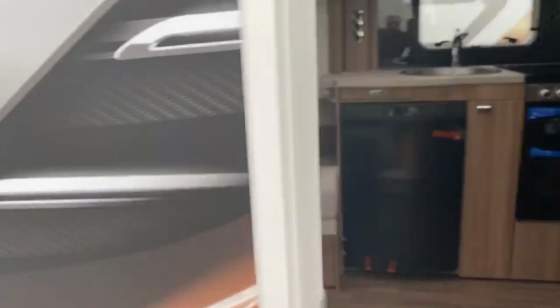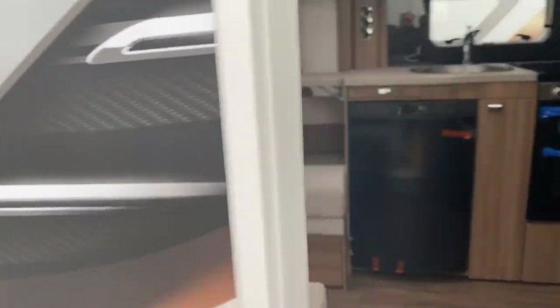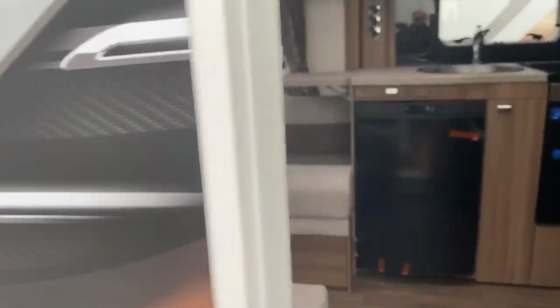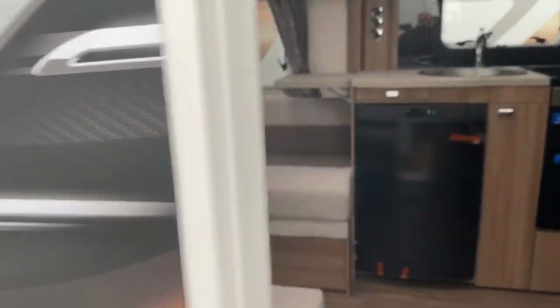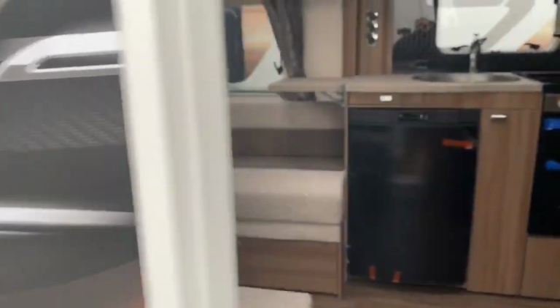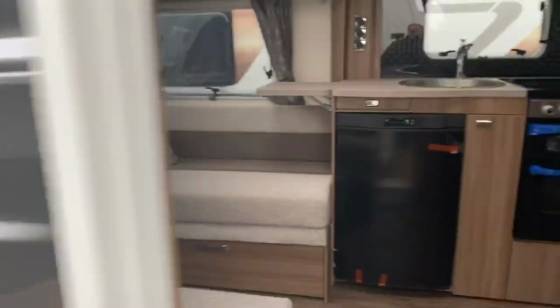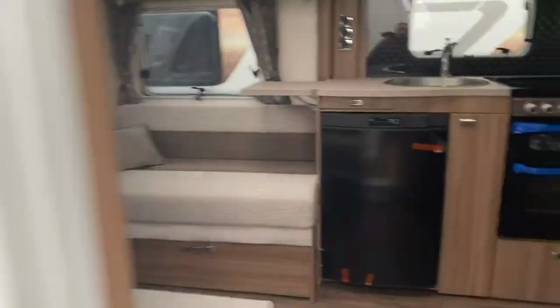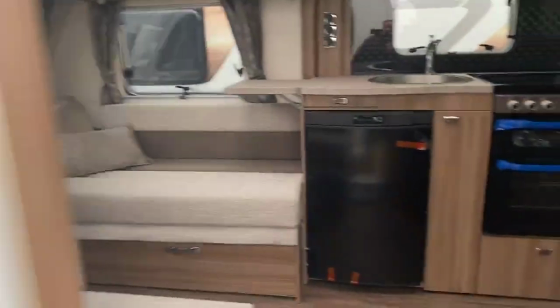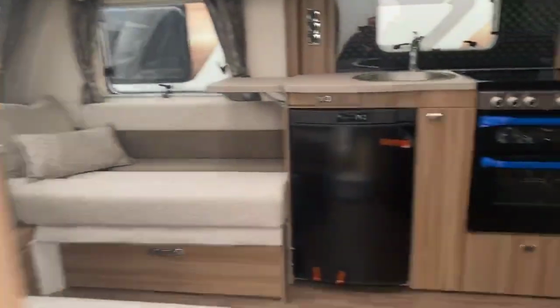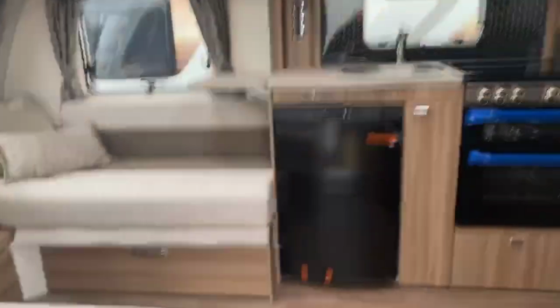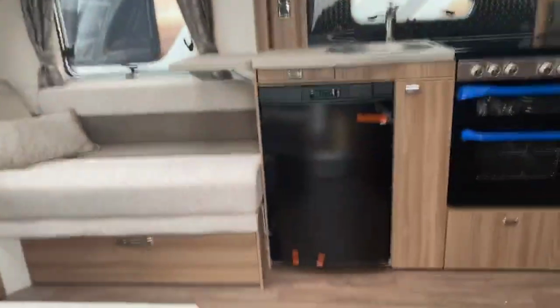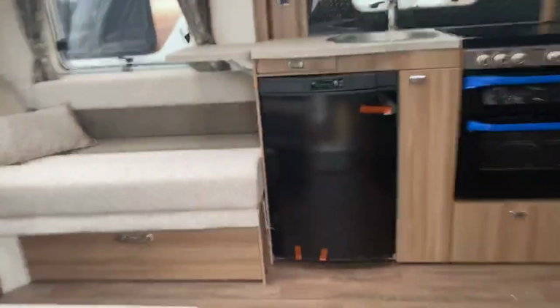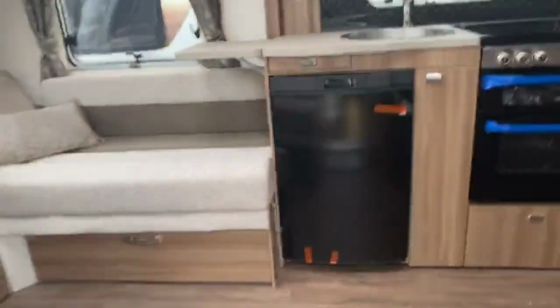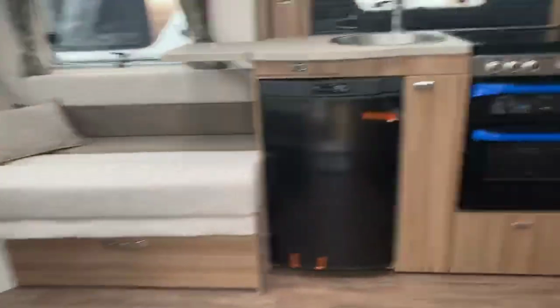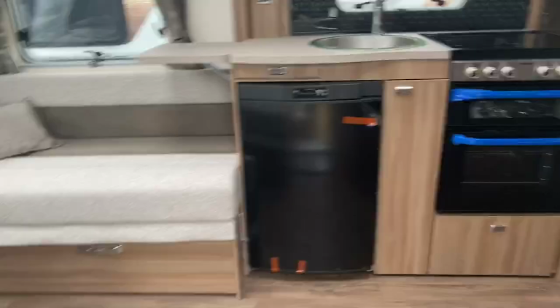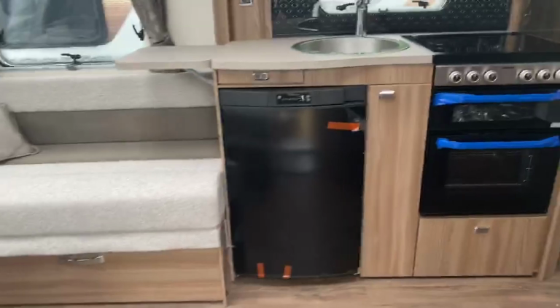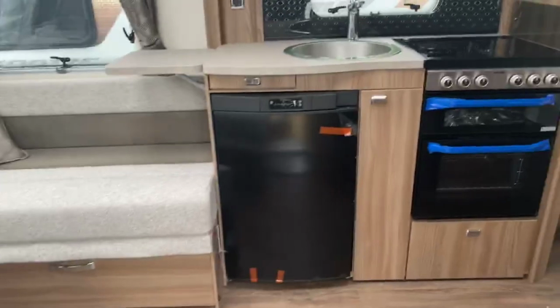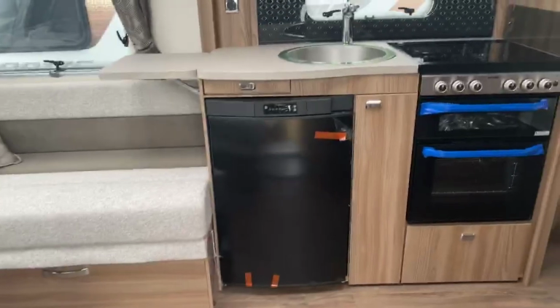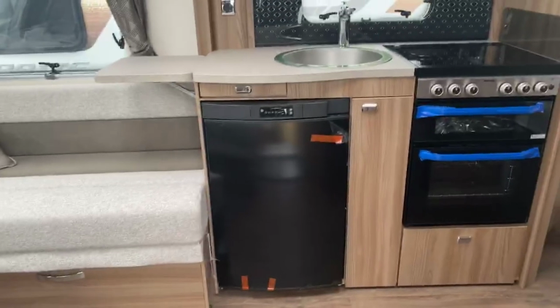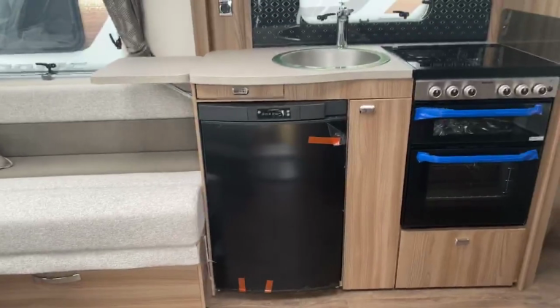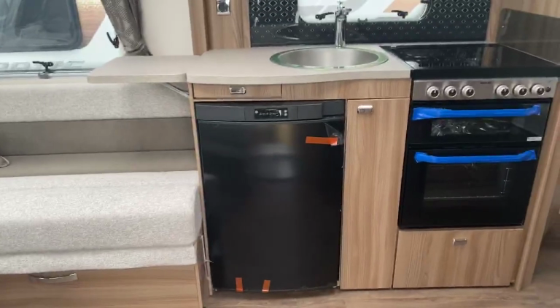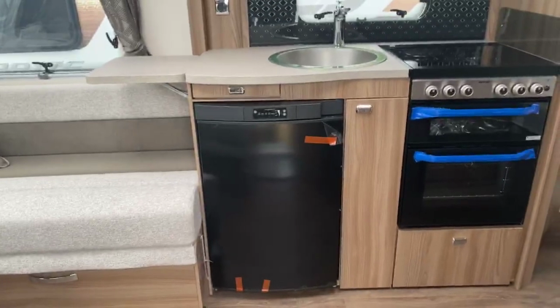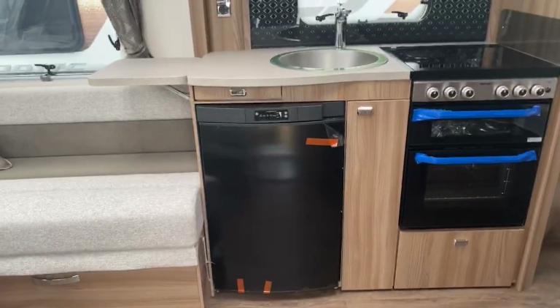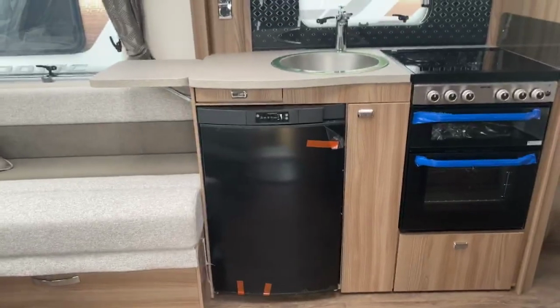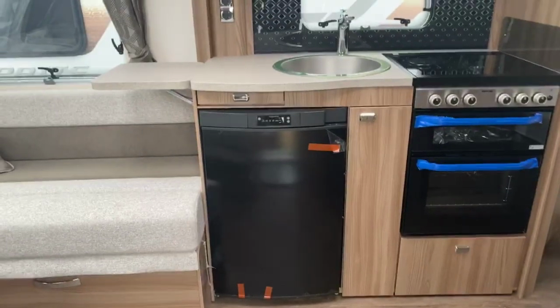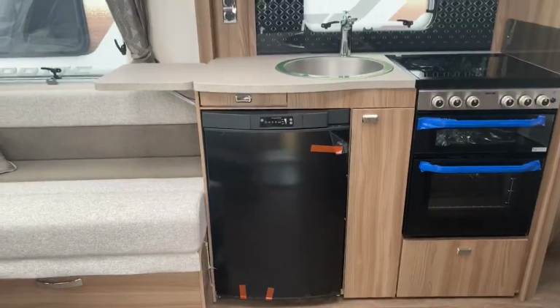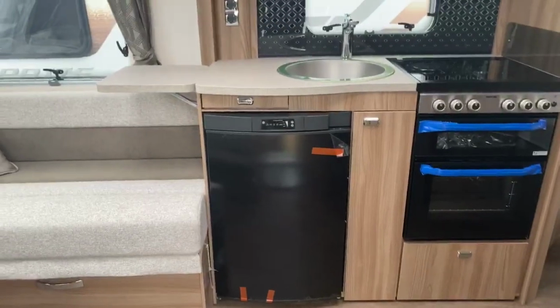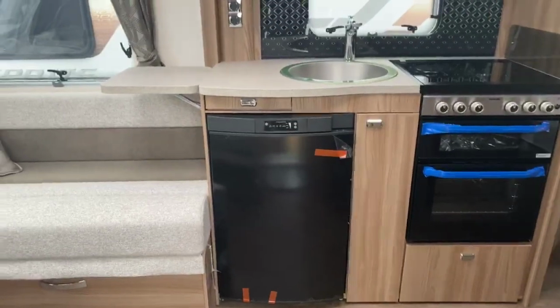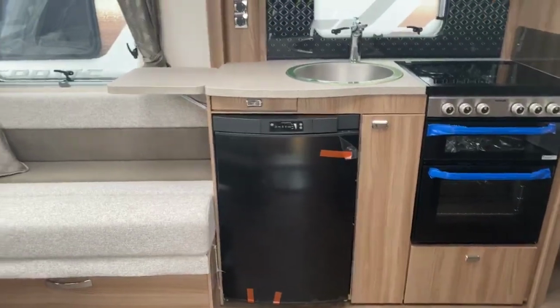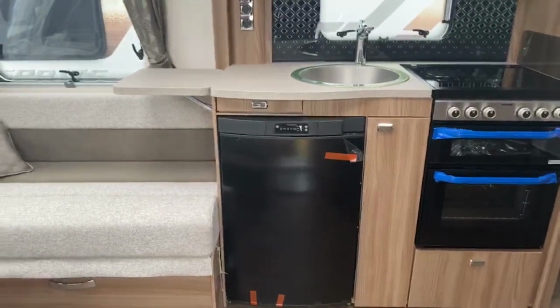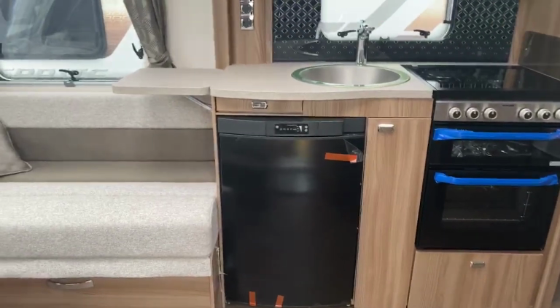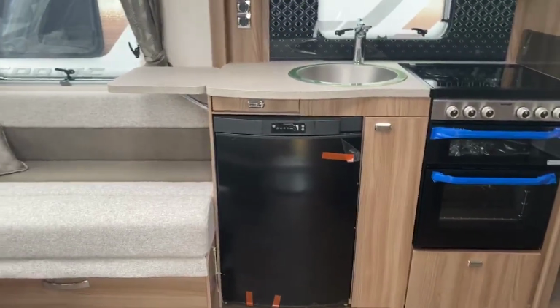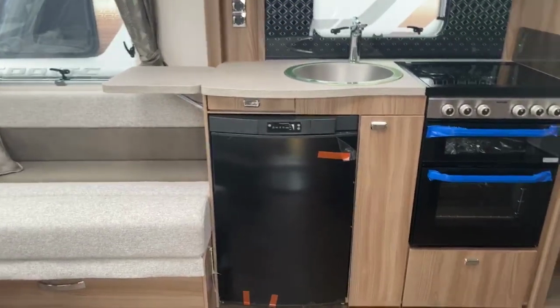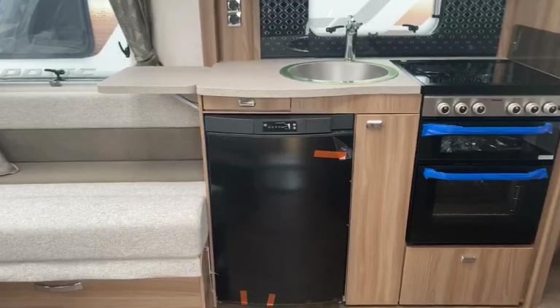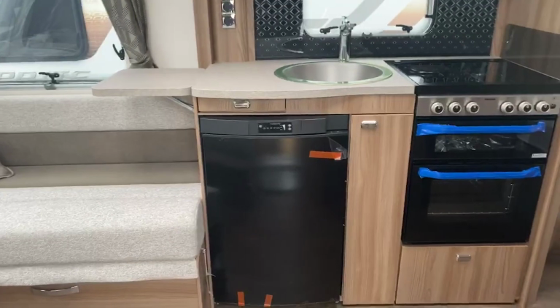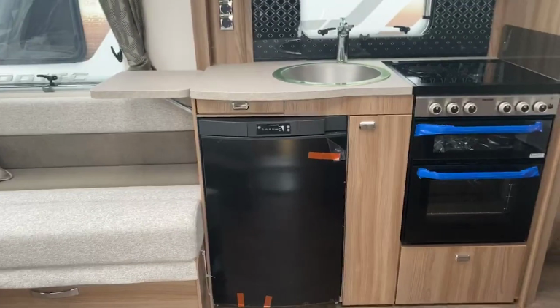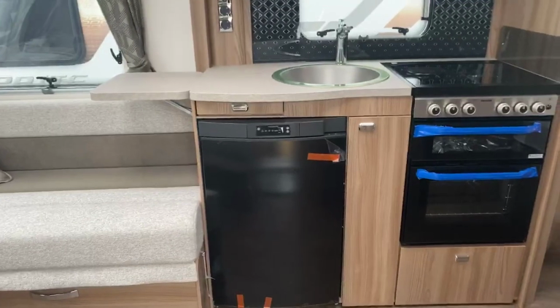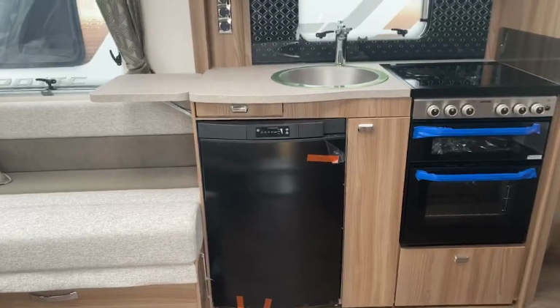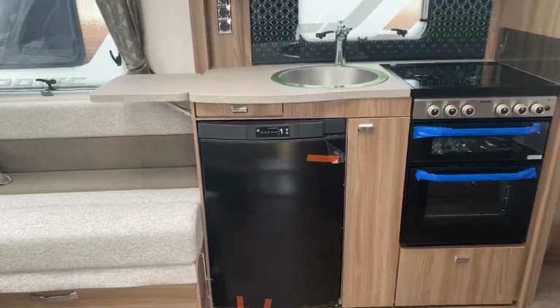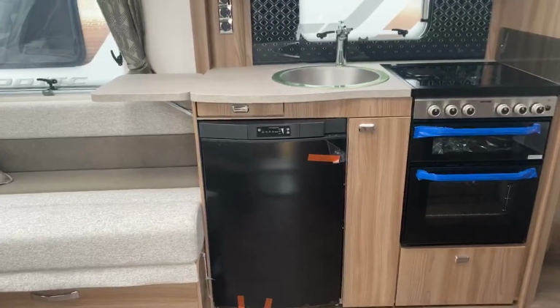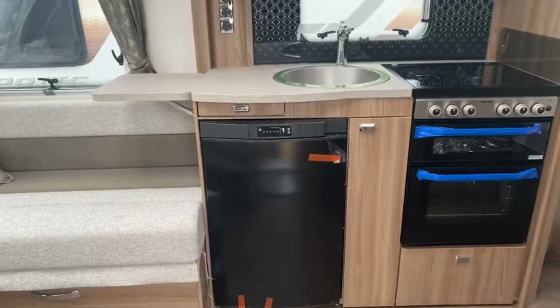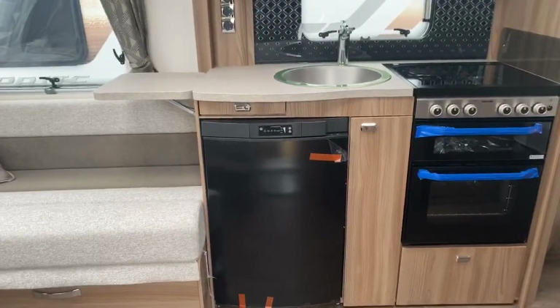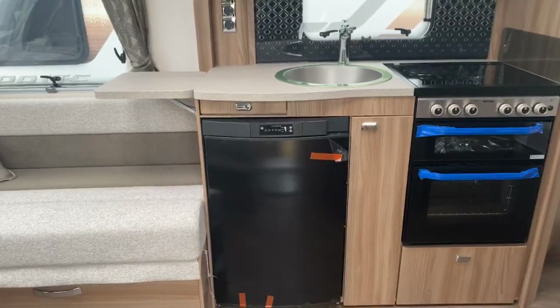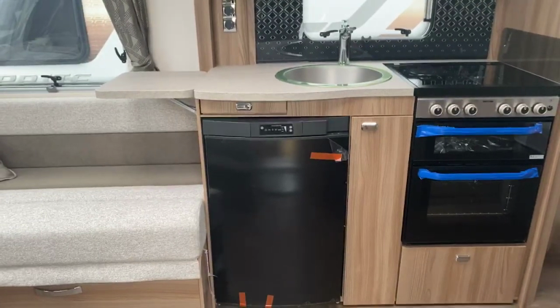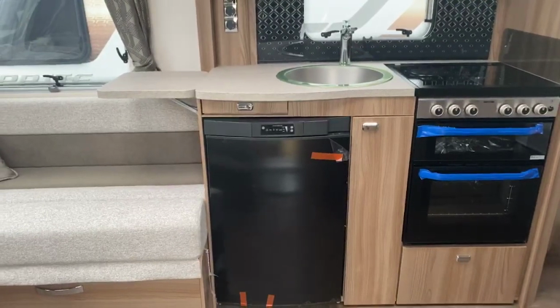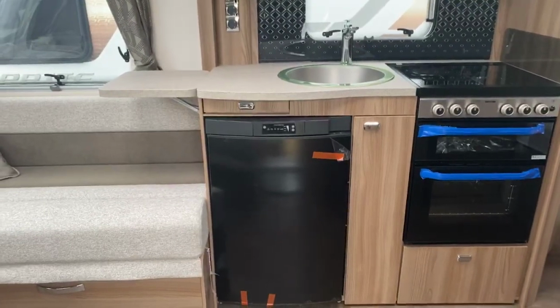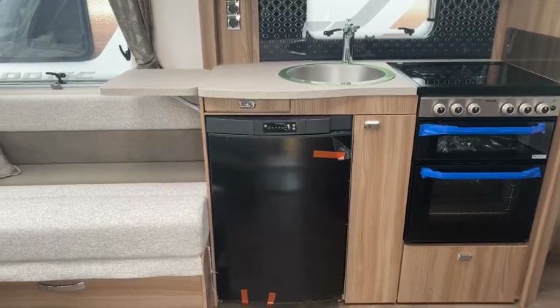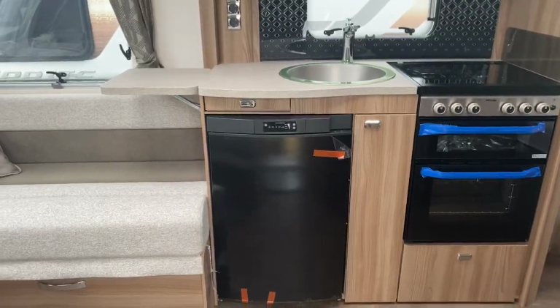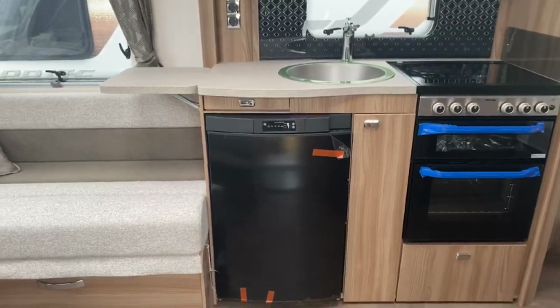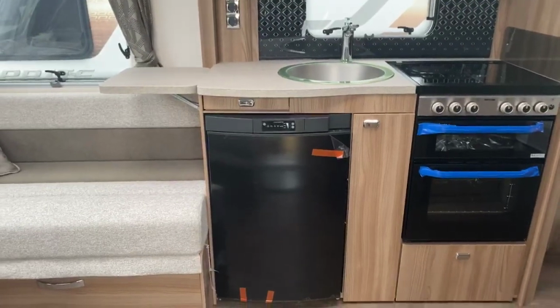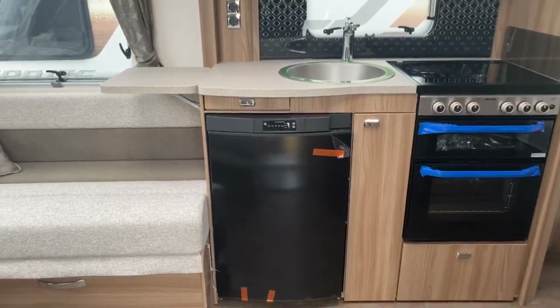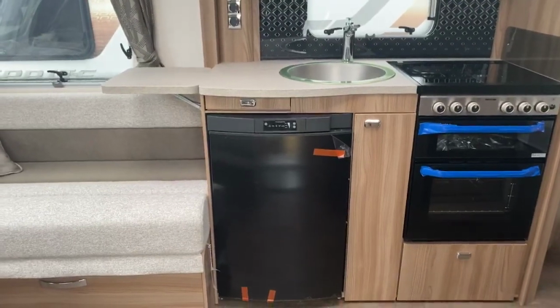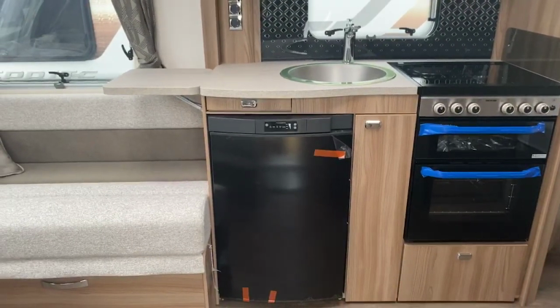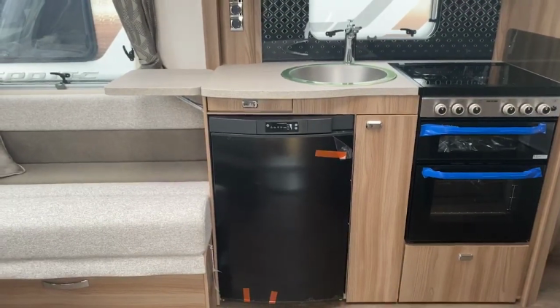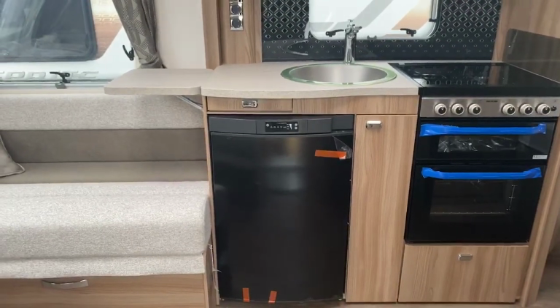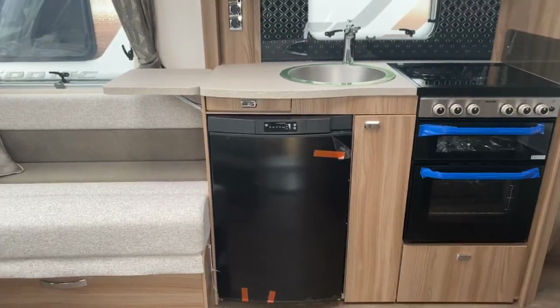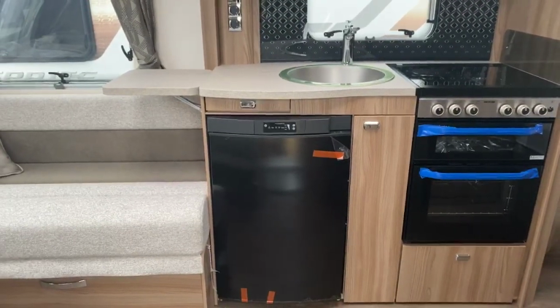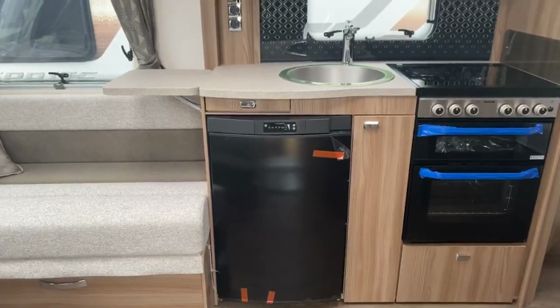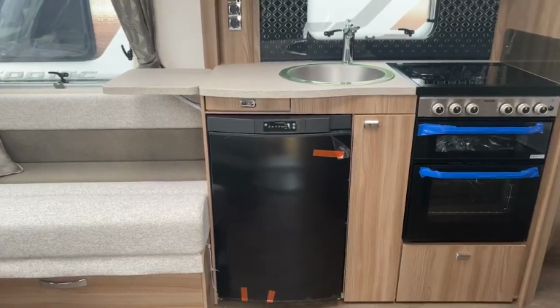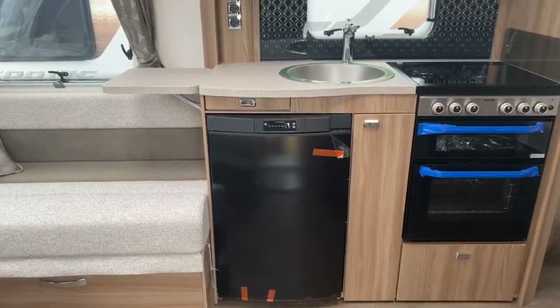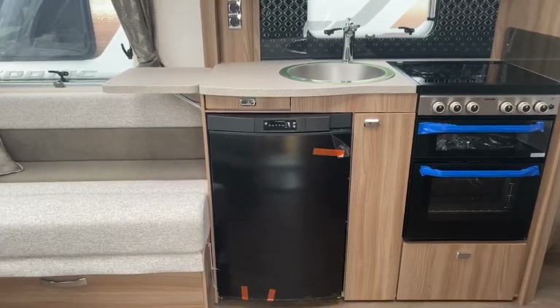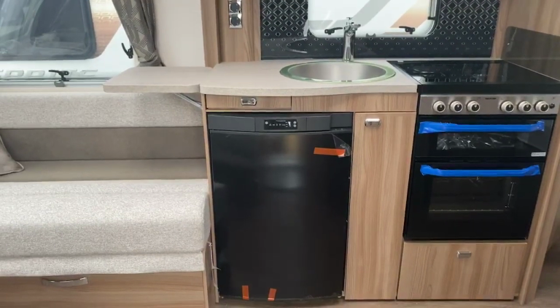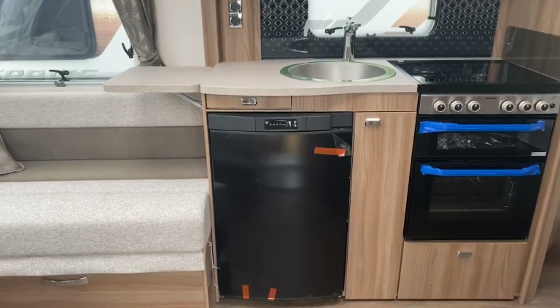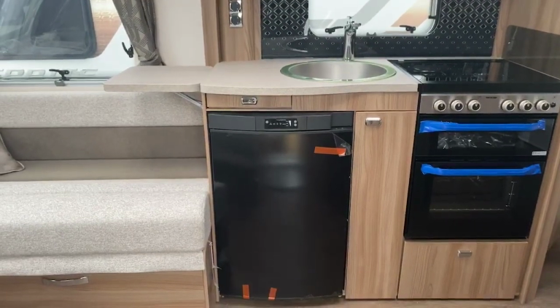Stepping inside the caravan, the first thing you get is a fantastic feeling of space, particularly with that eight-foot wide layout.